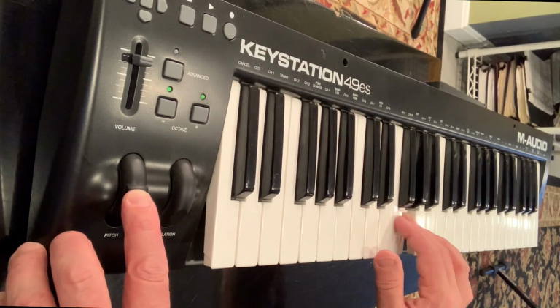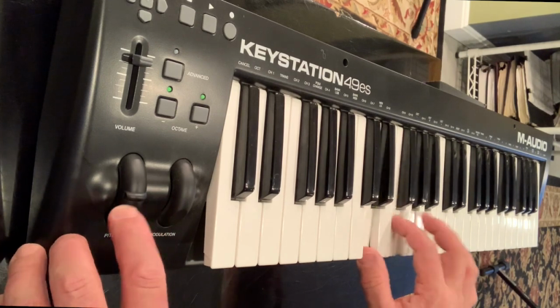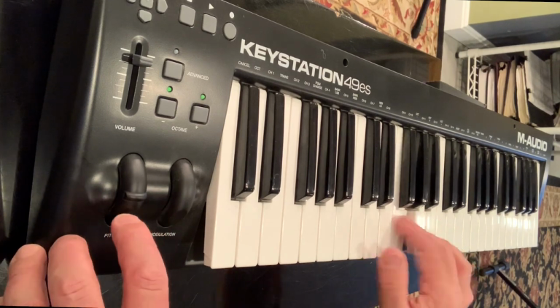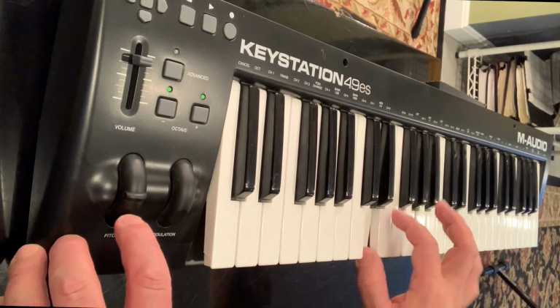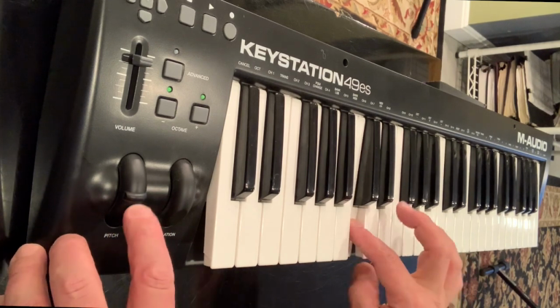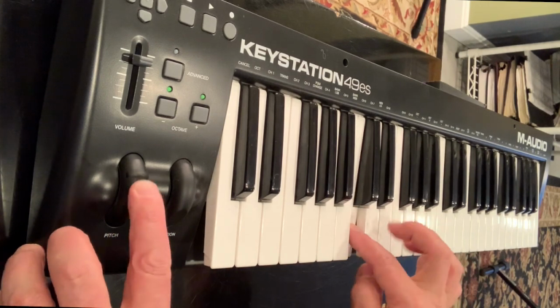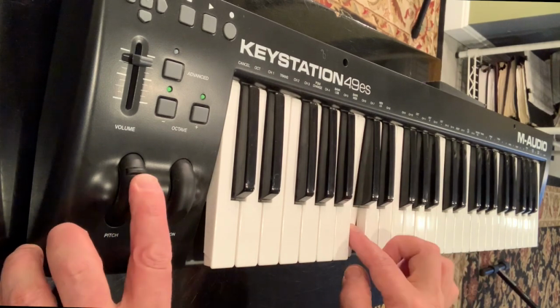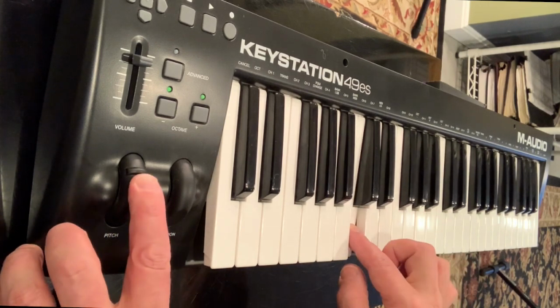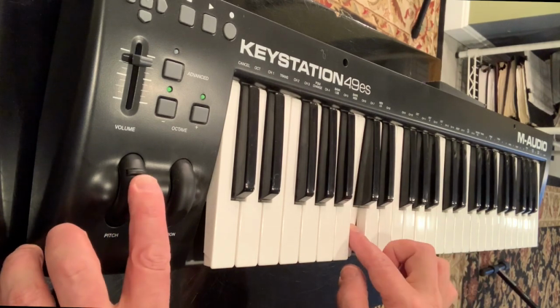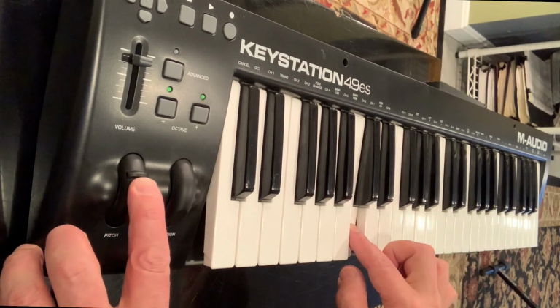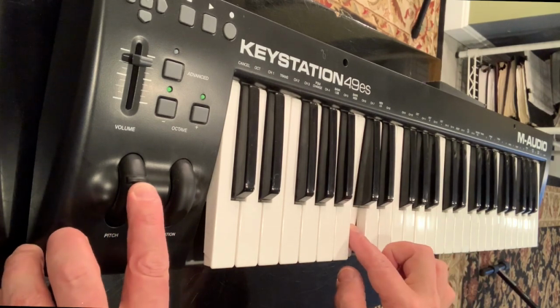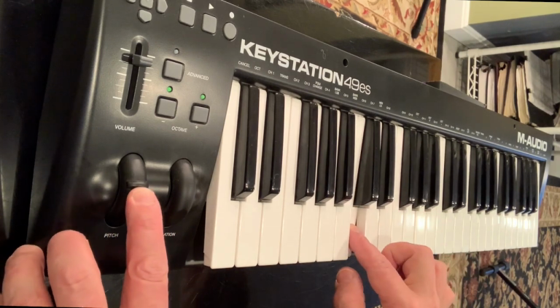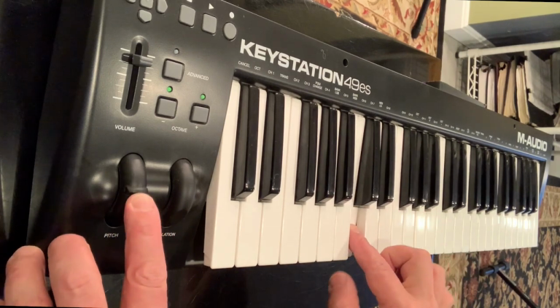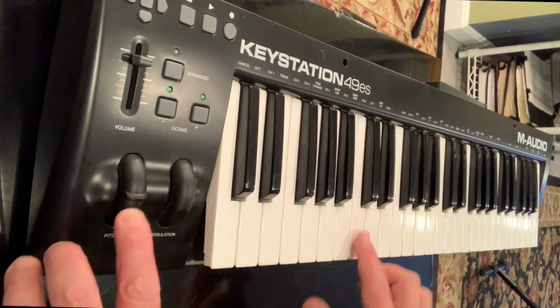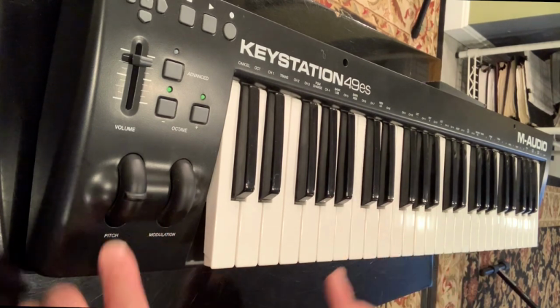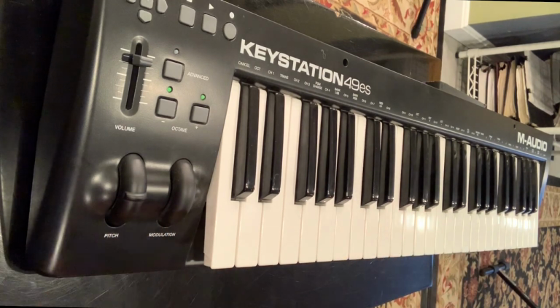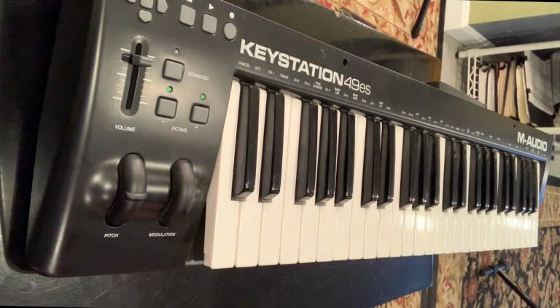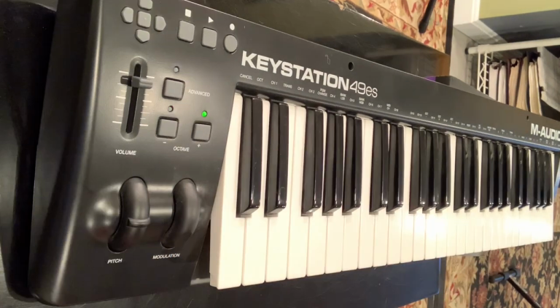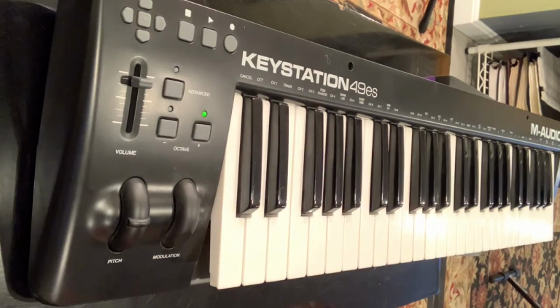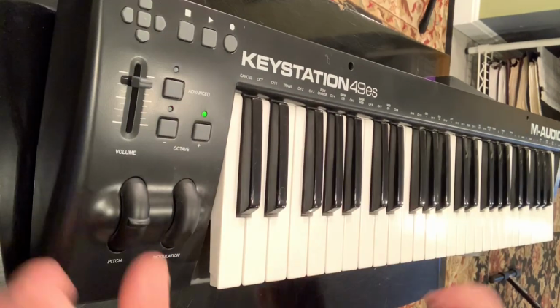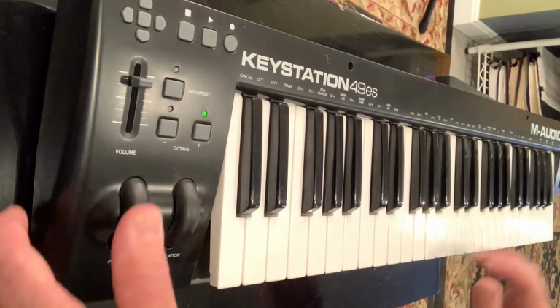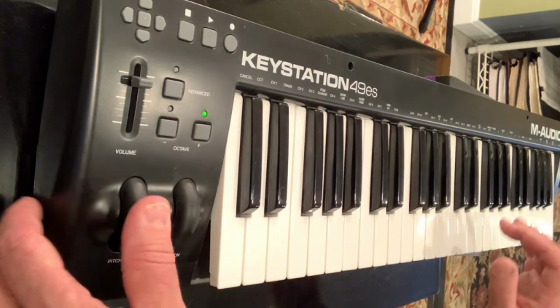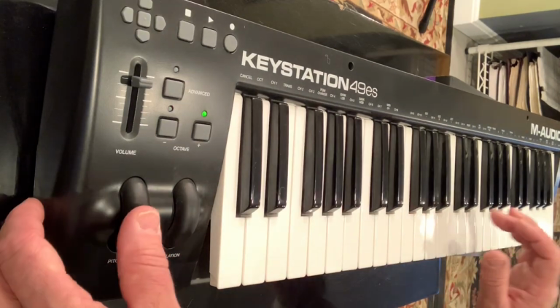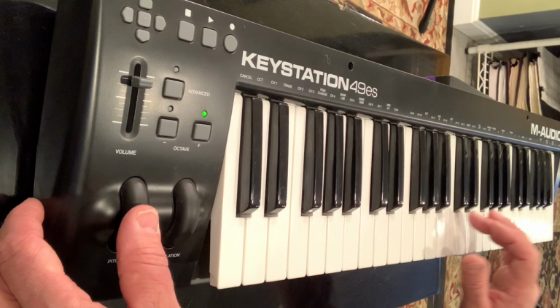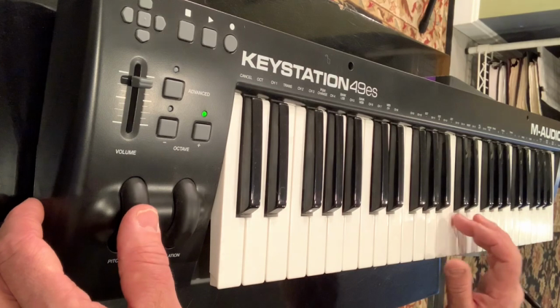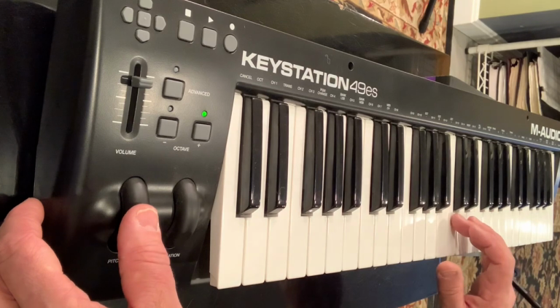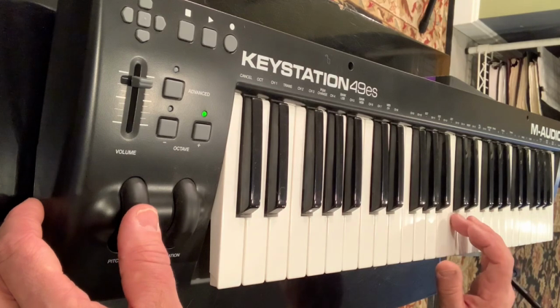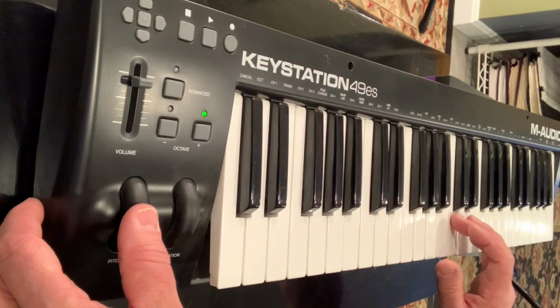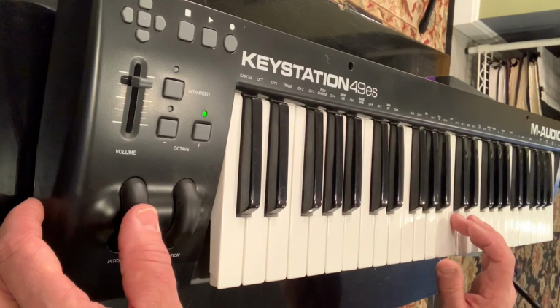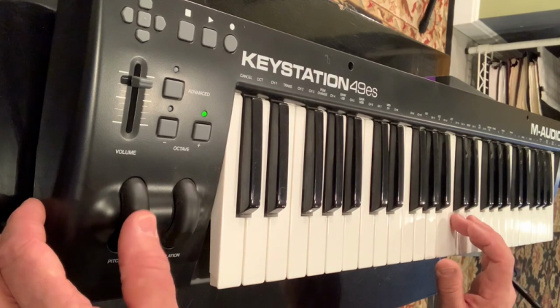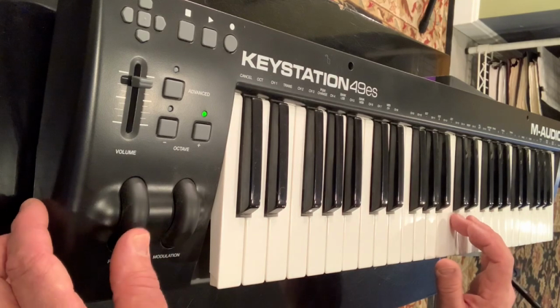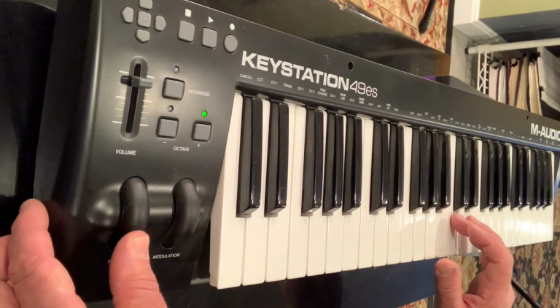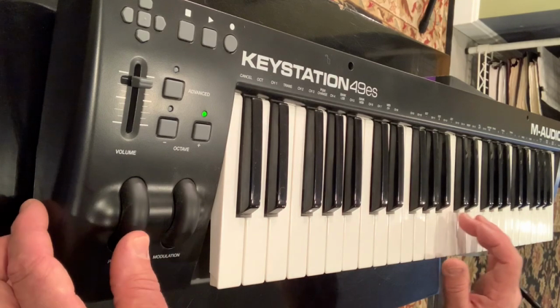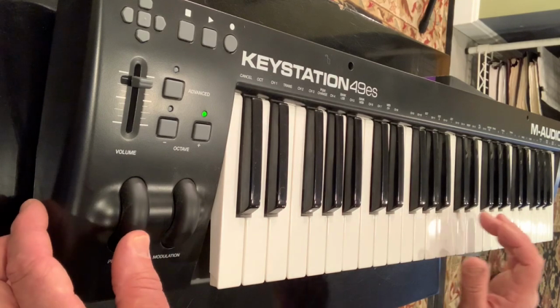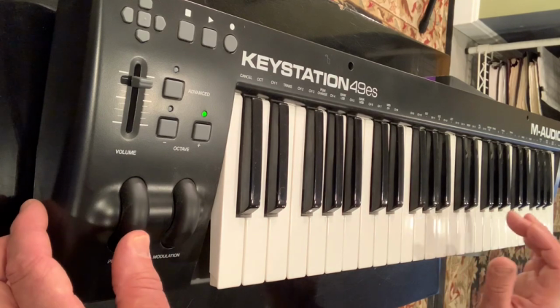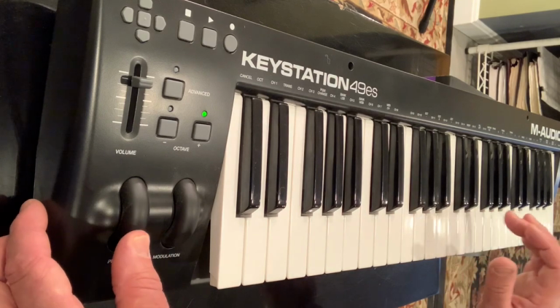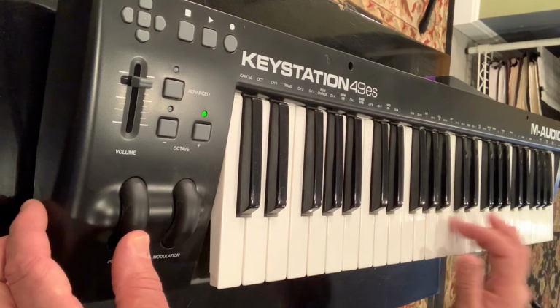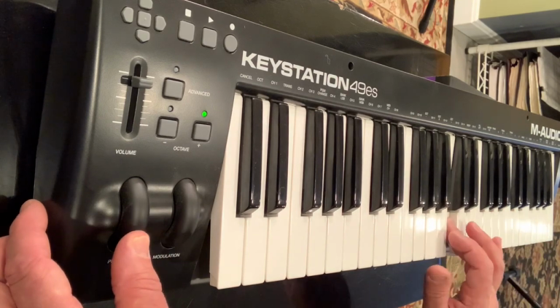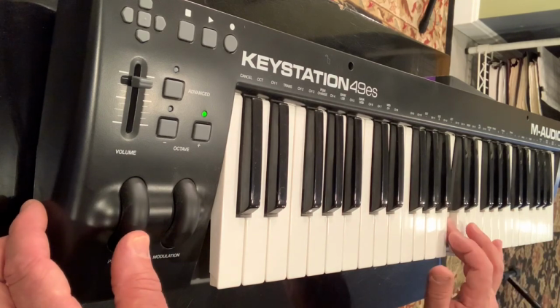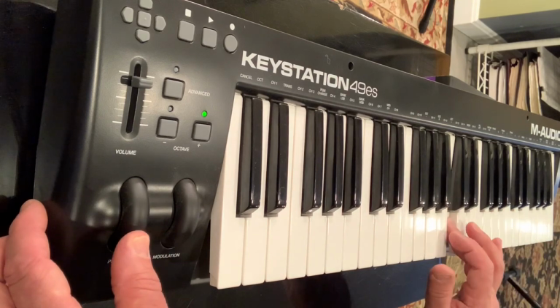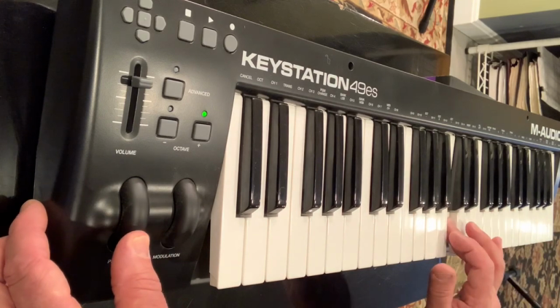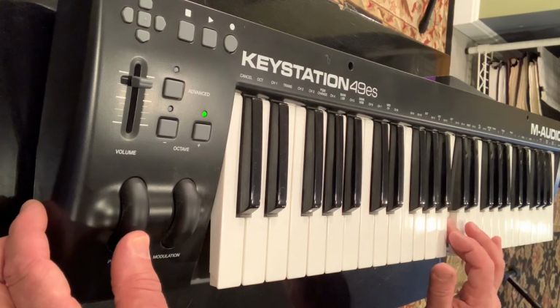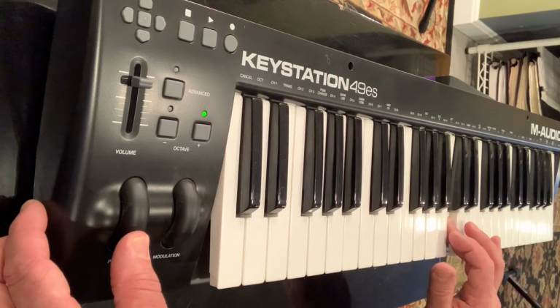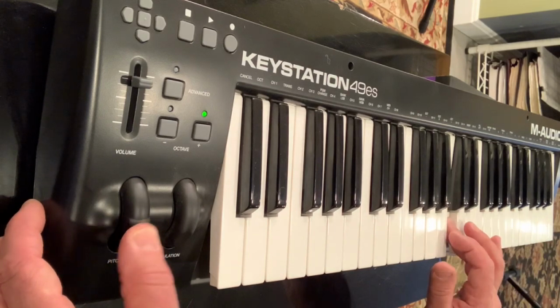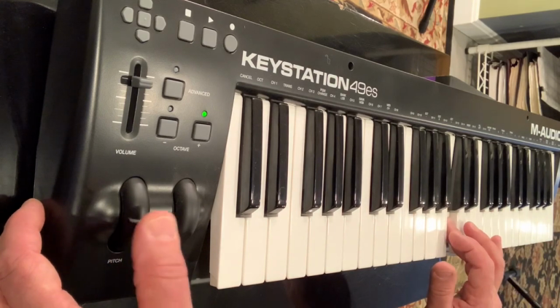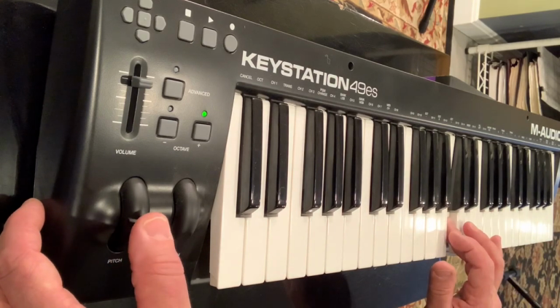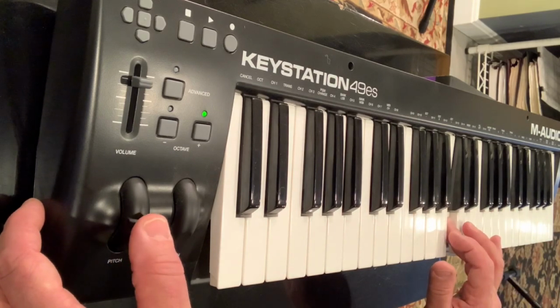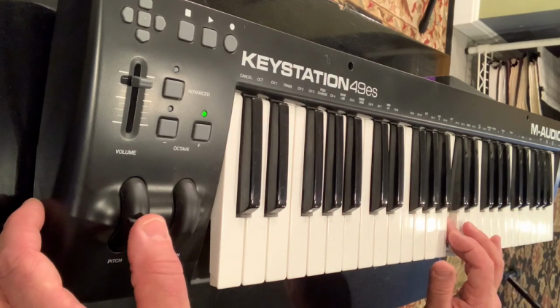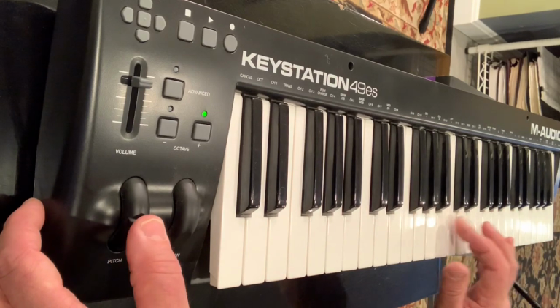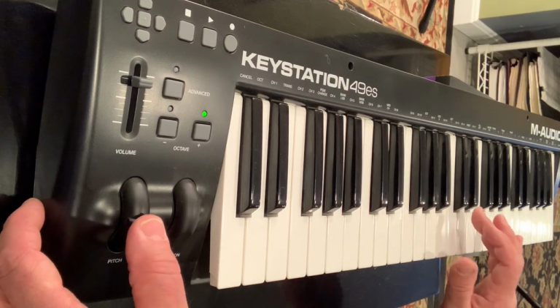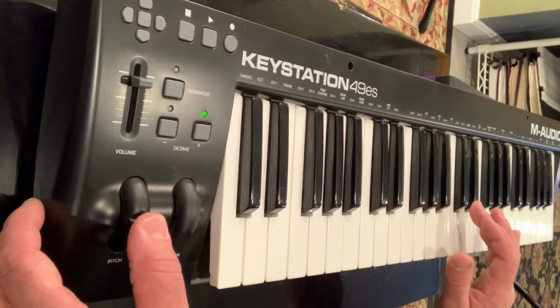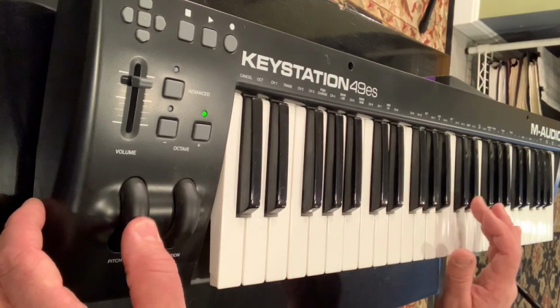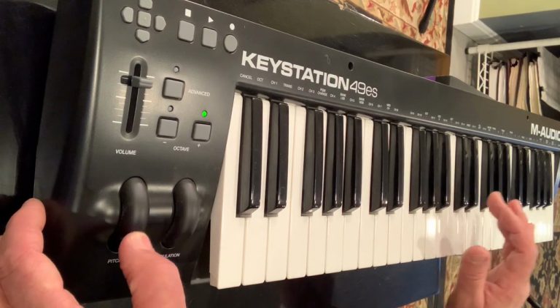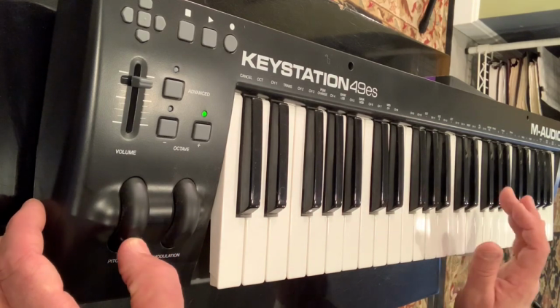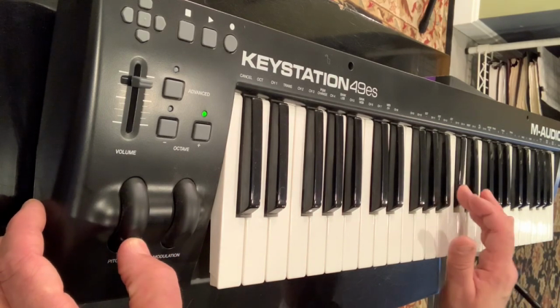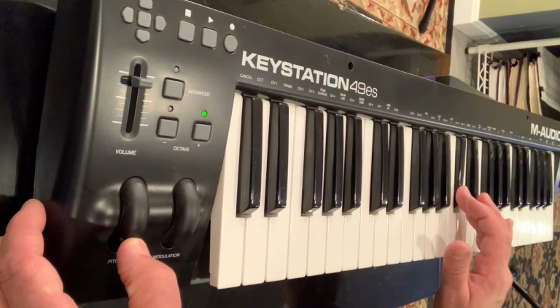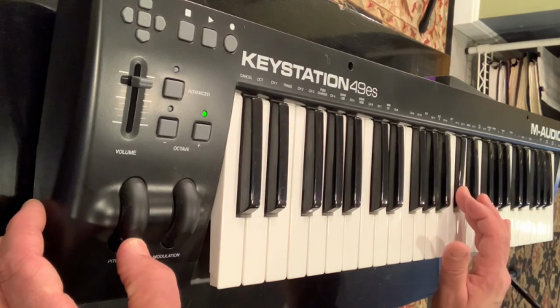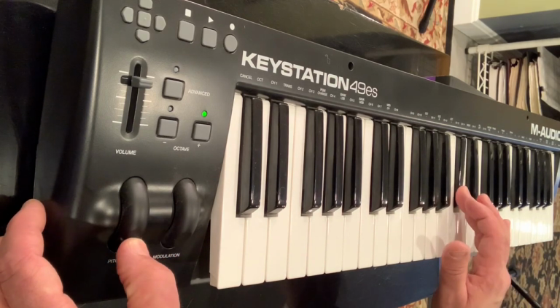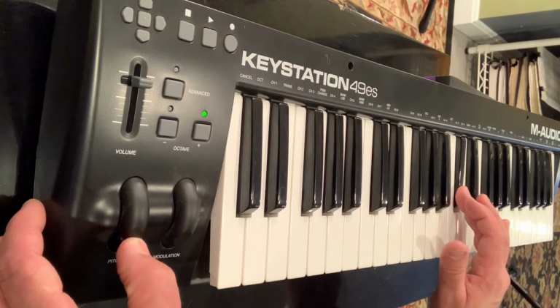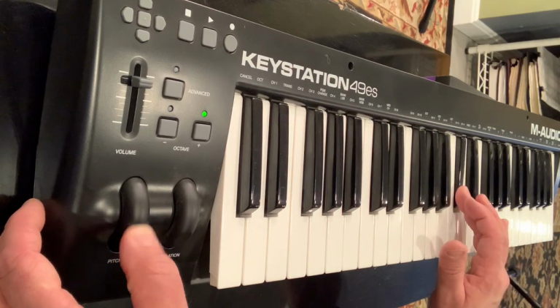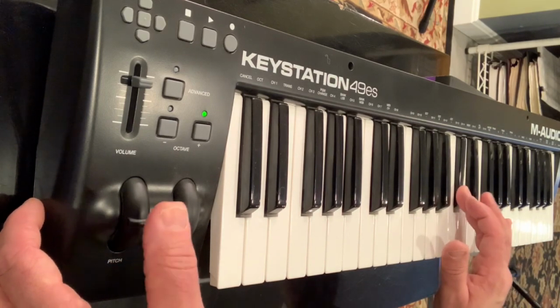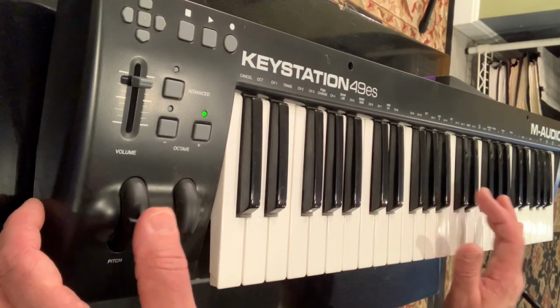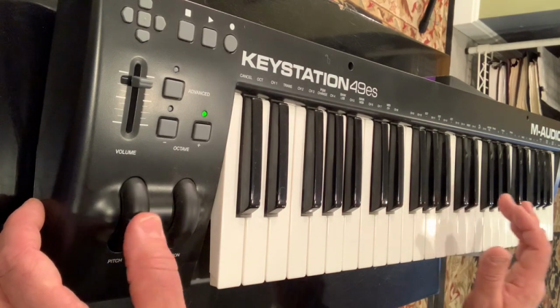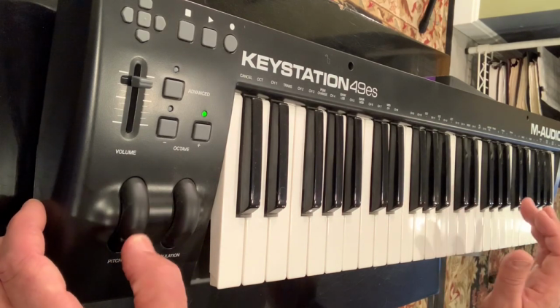Here's another option: try the pitchbend in the lower position before you actually play the note, then release it to realize the intended note.